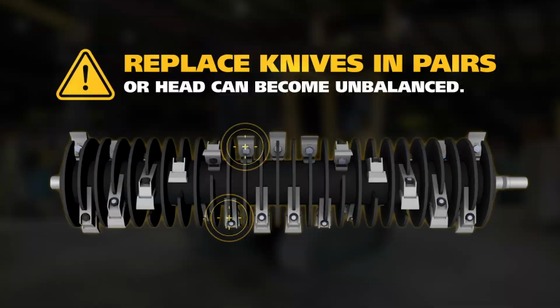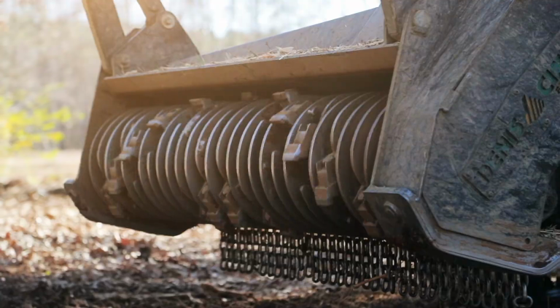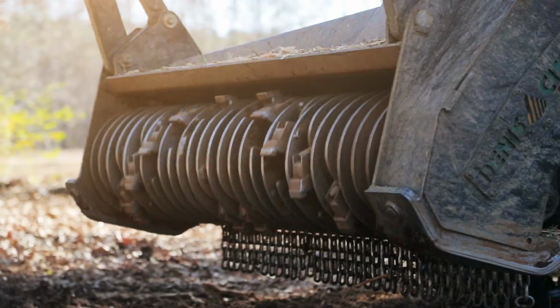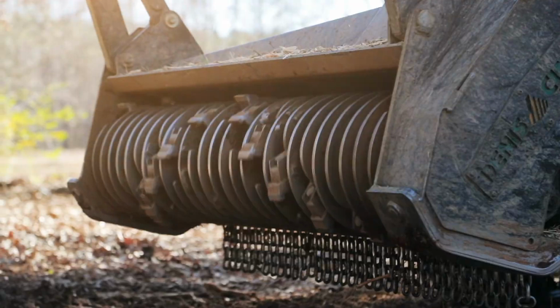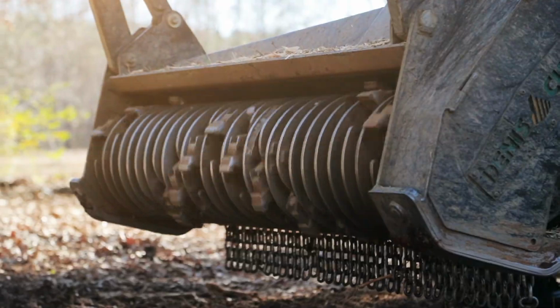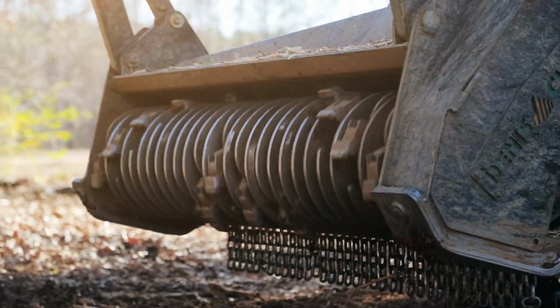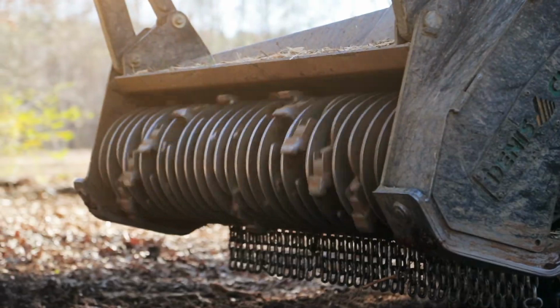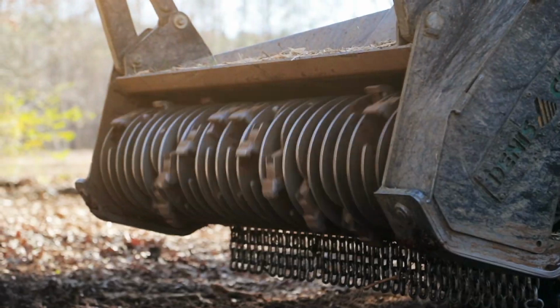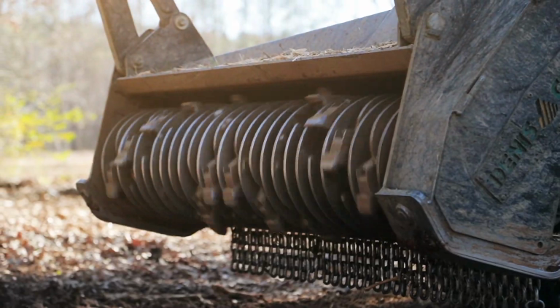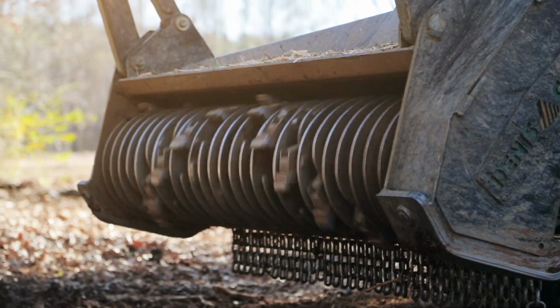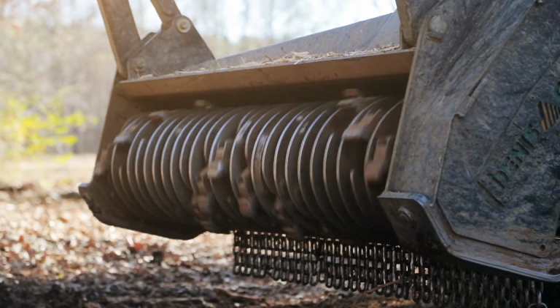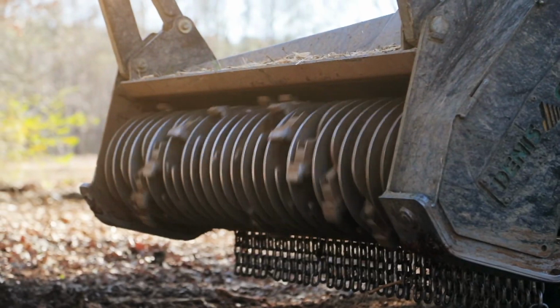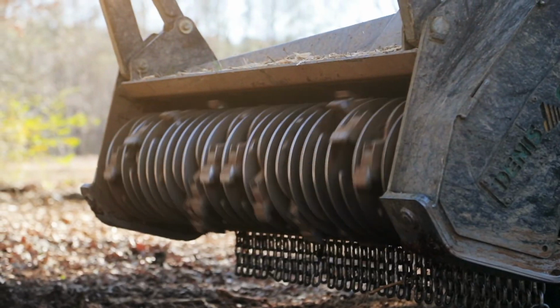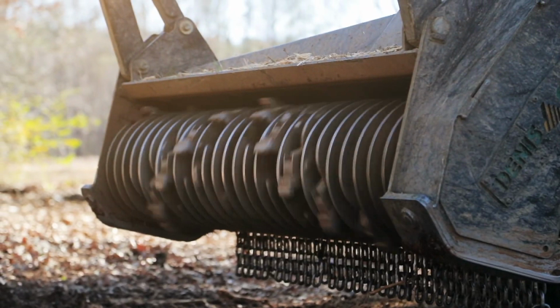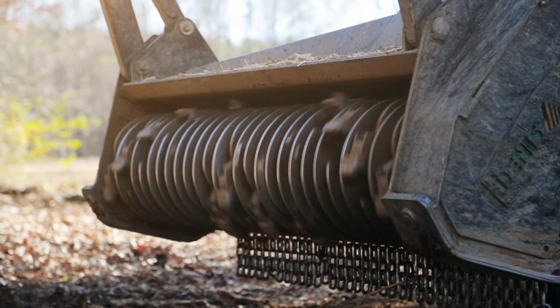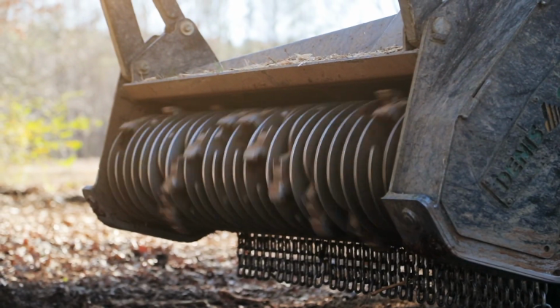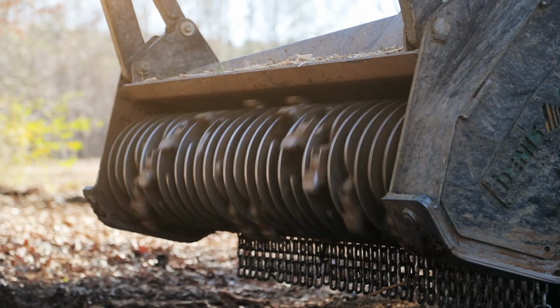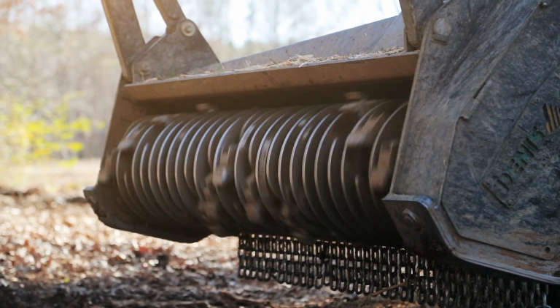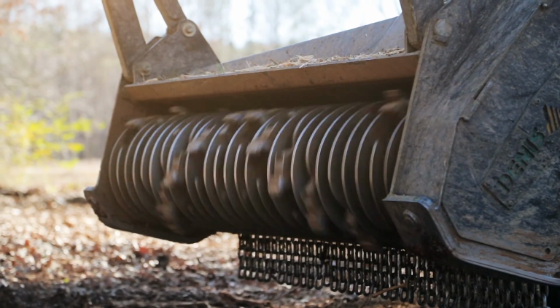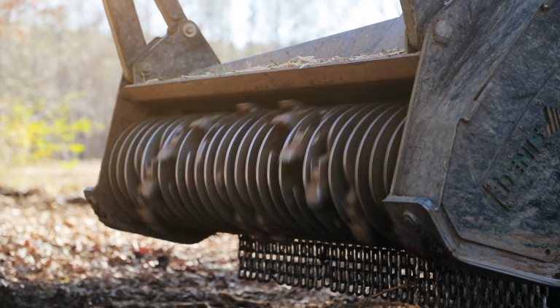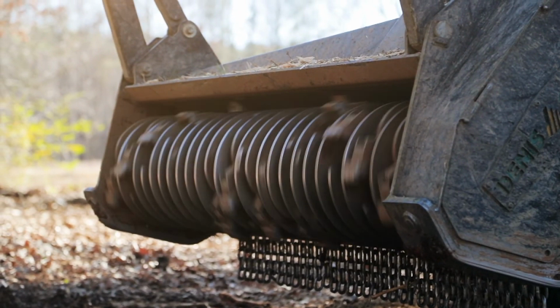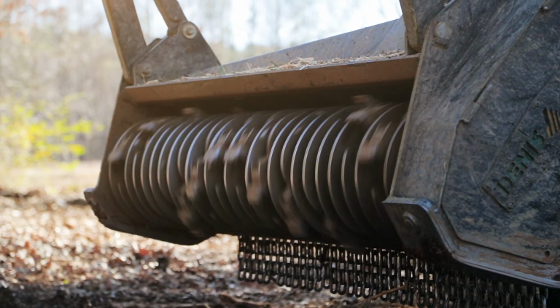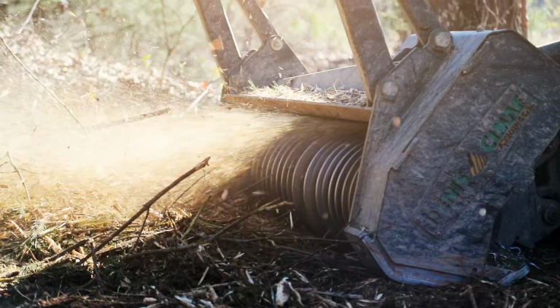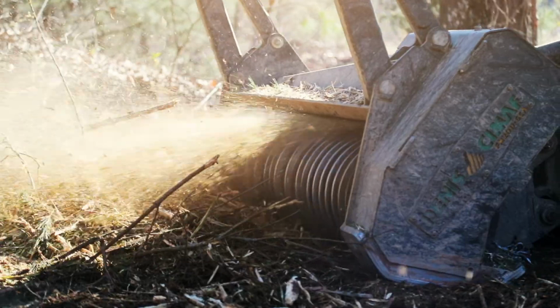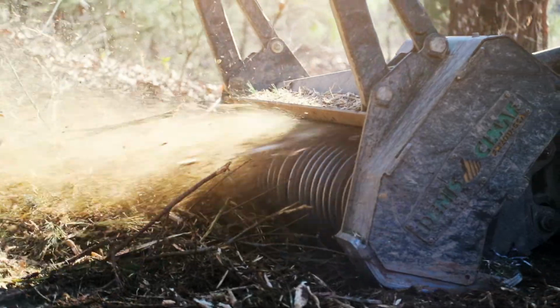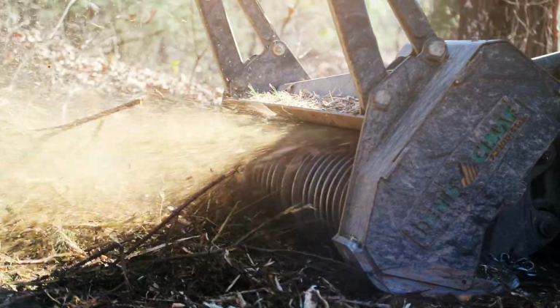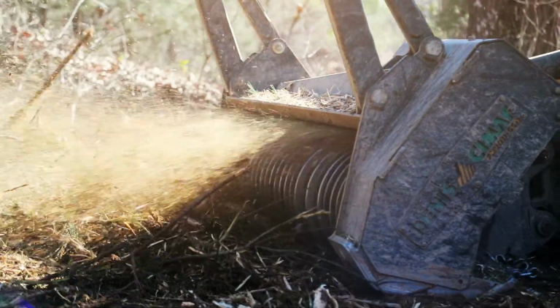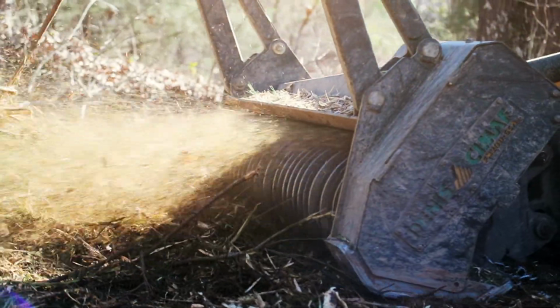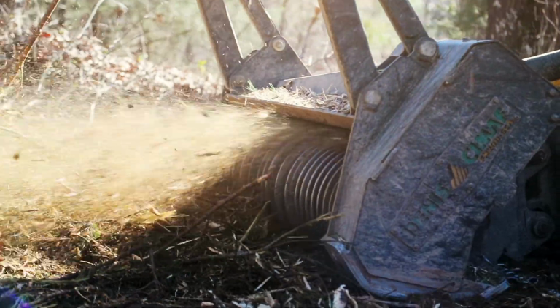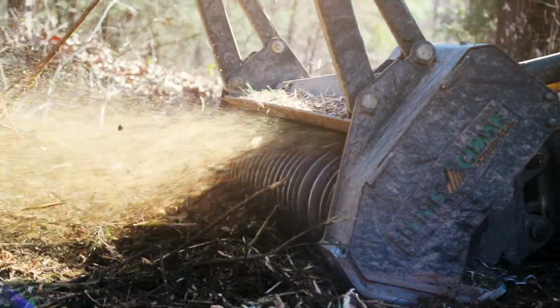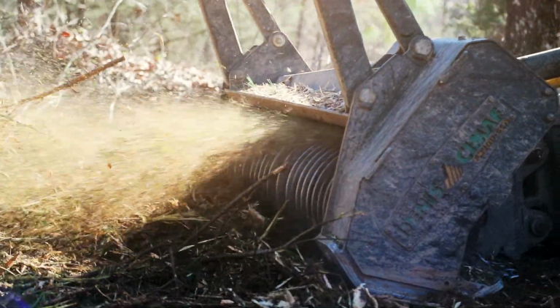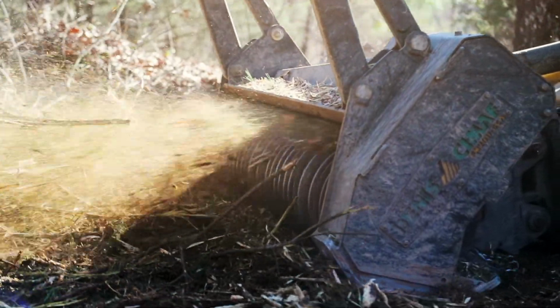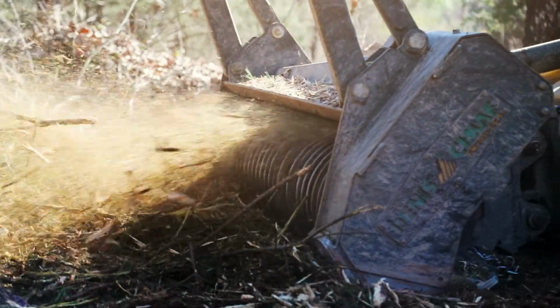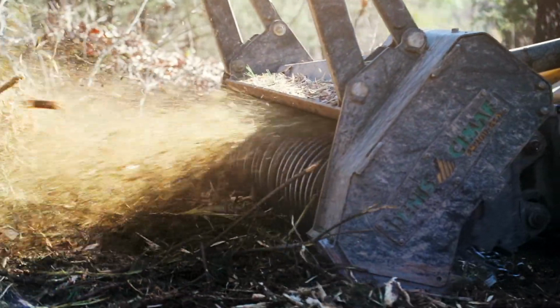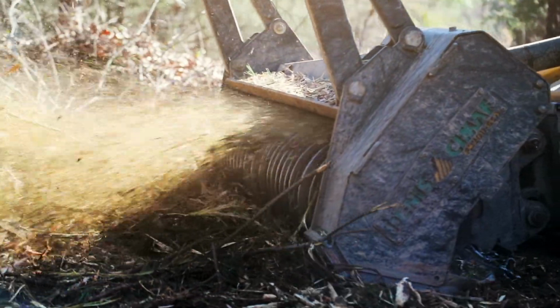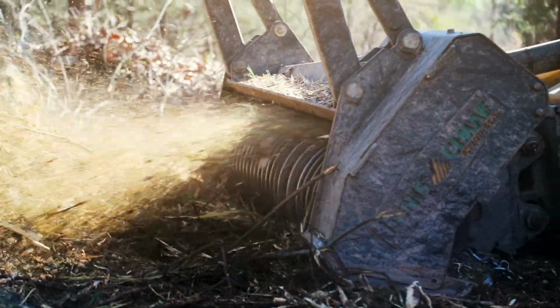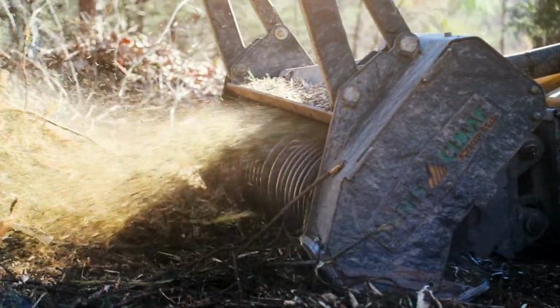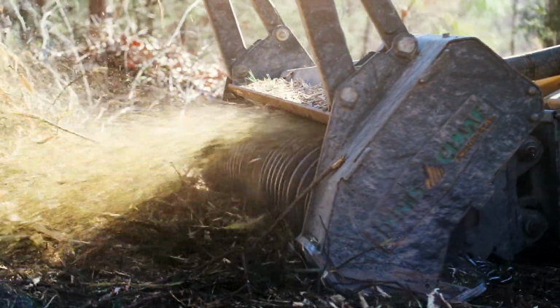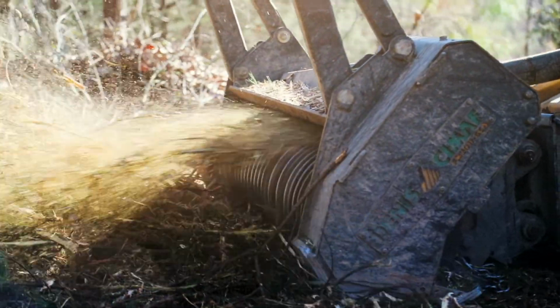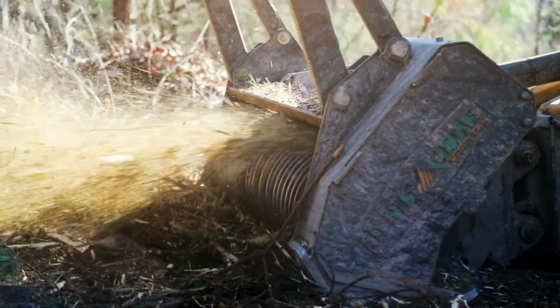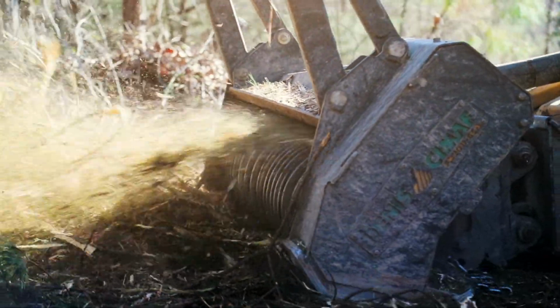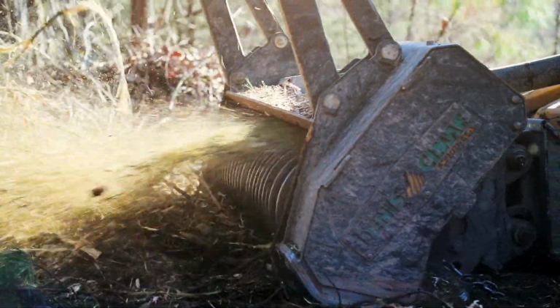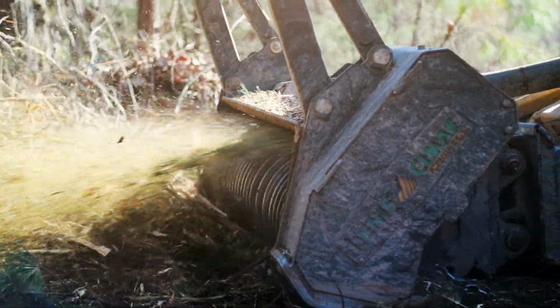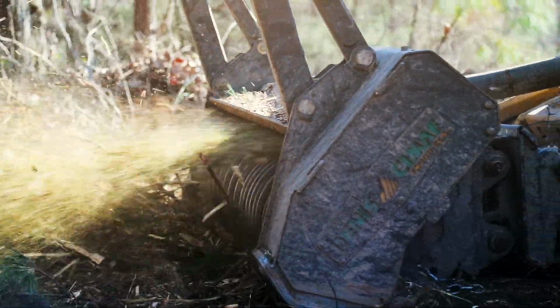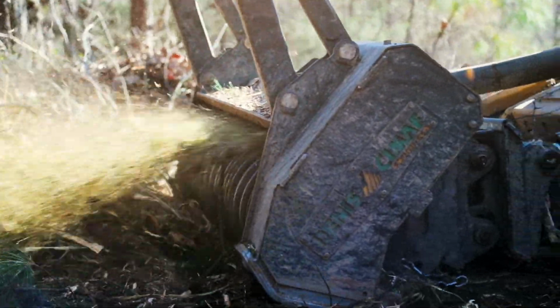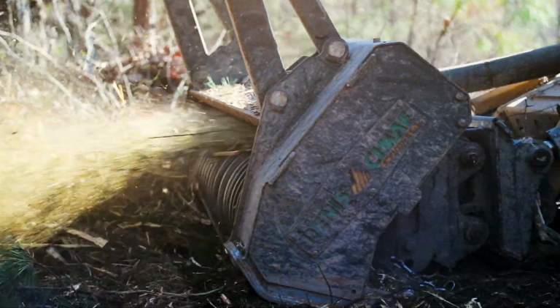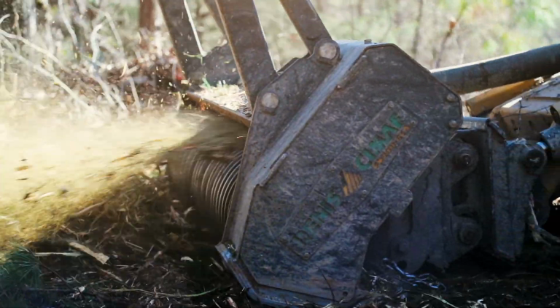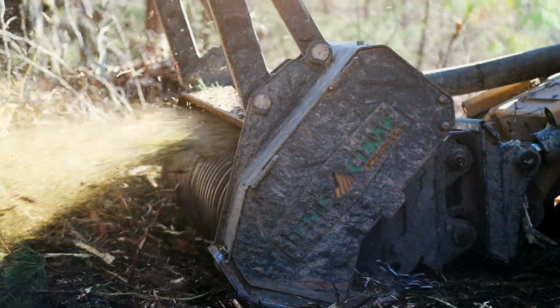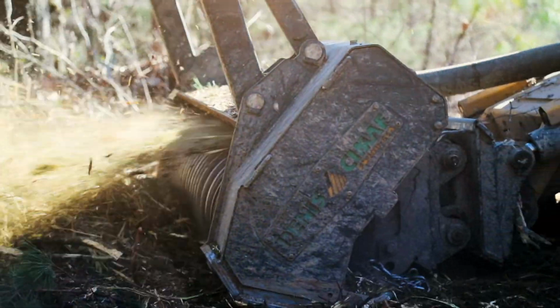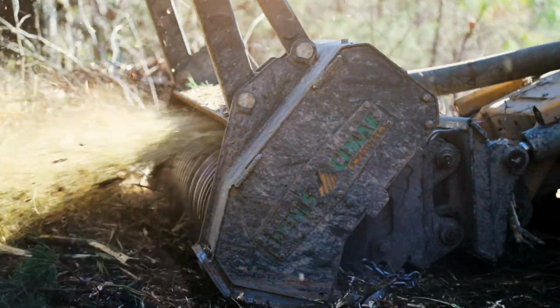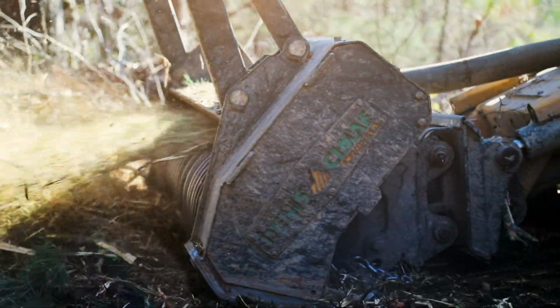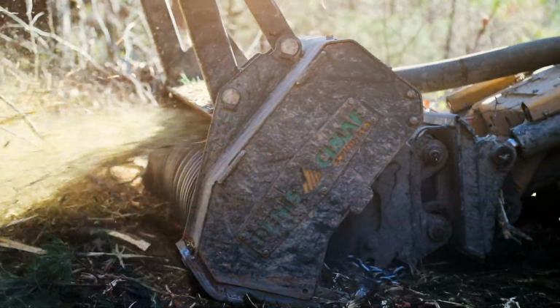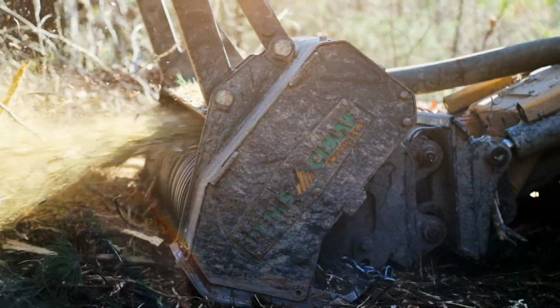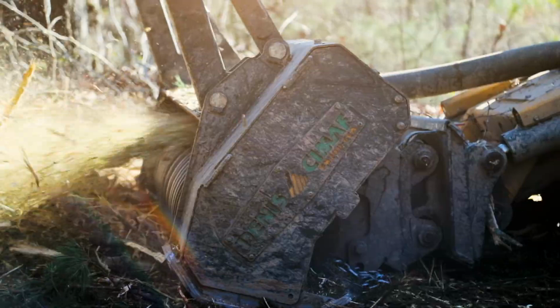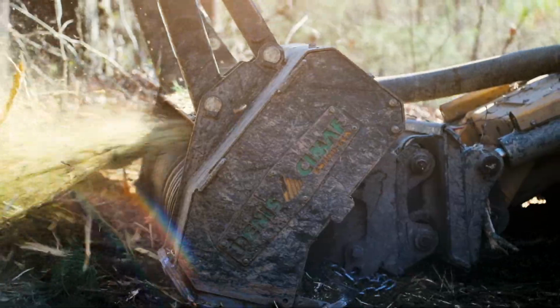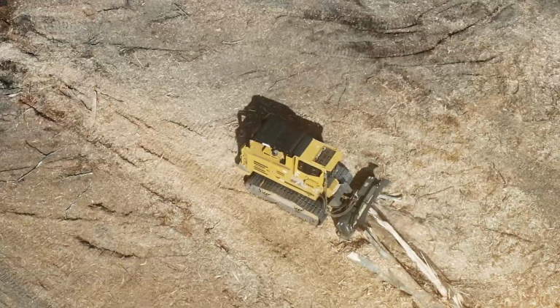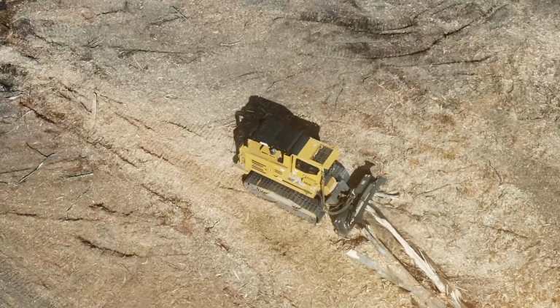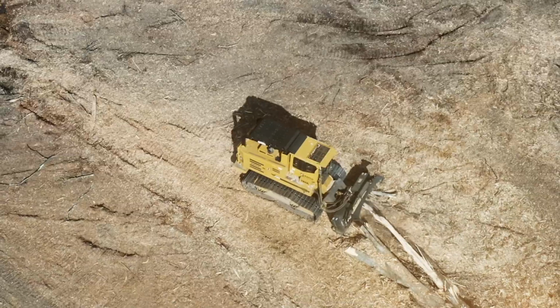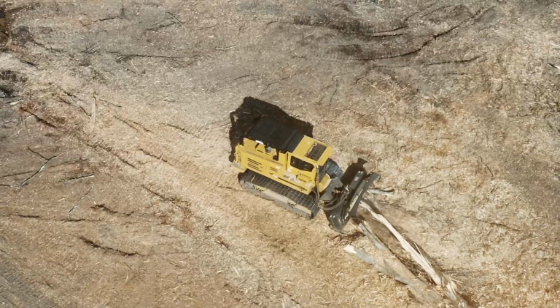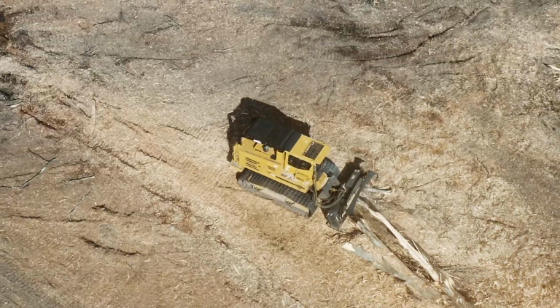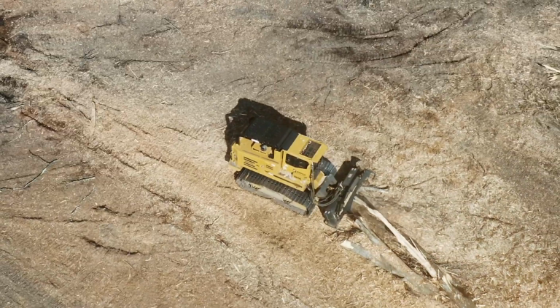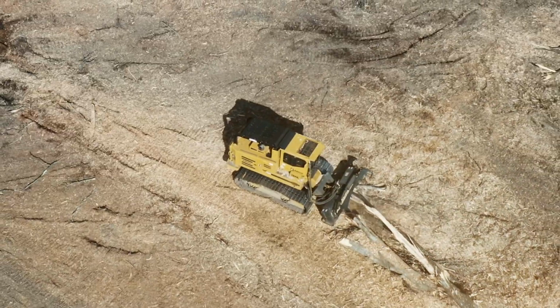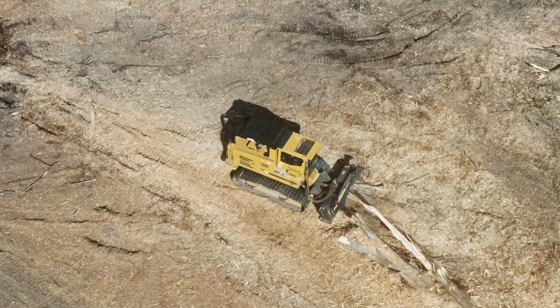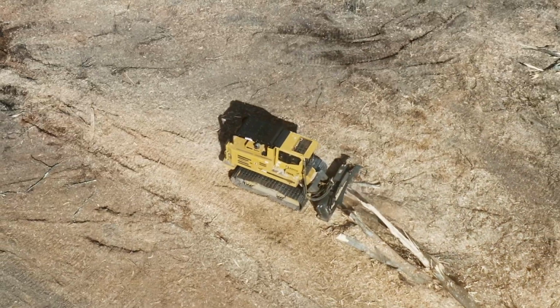Complete this process on all teeth on the rotor and your Denny's Simoff head is ready to get back to clearing the way.